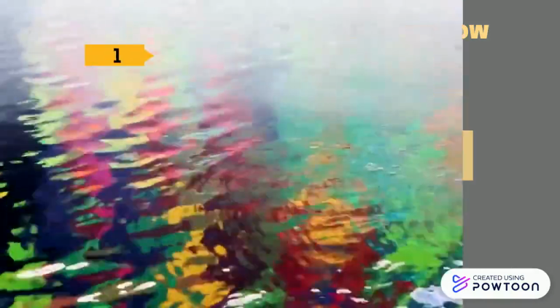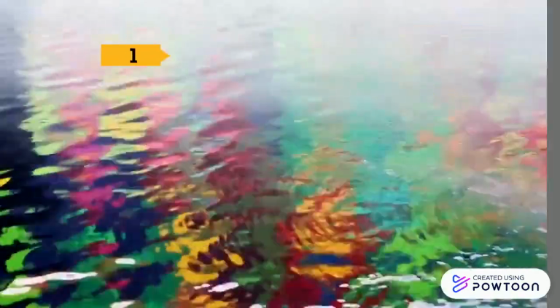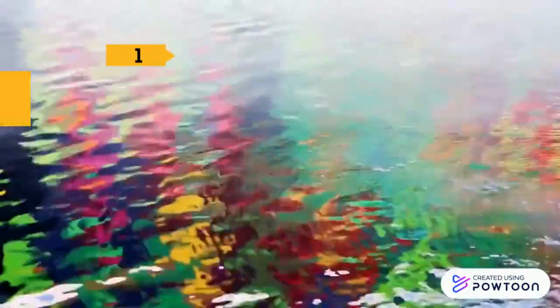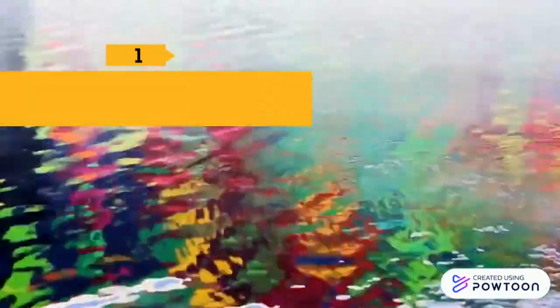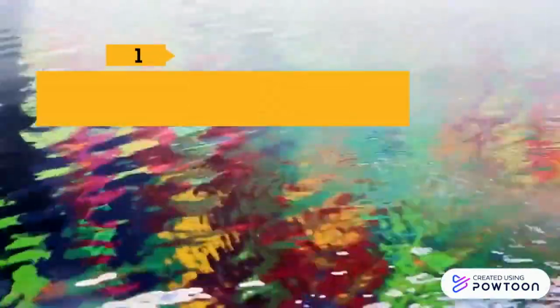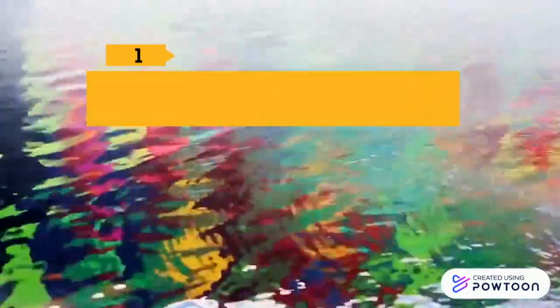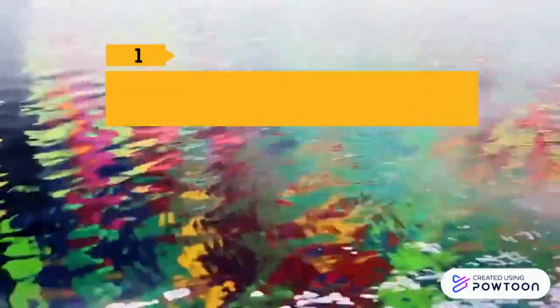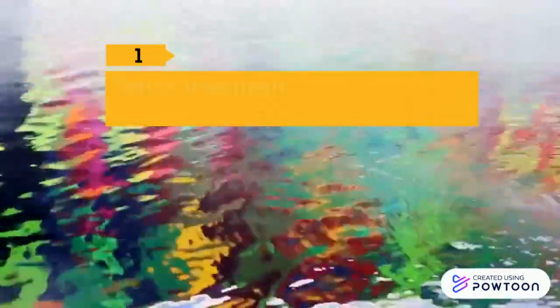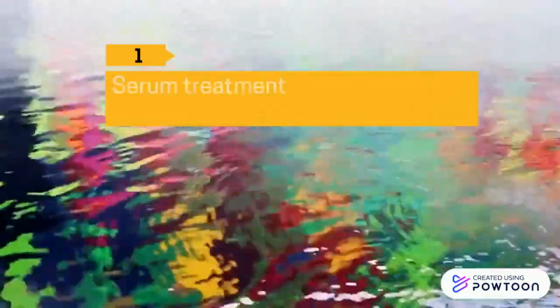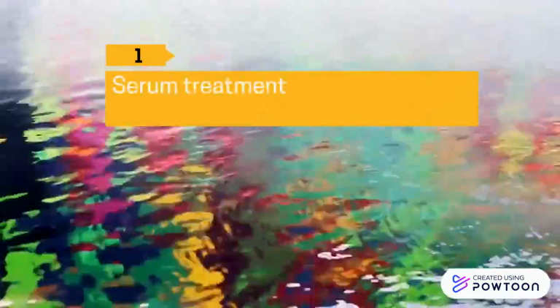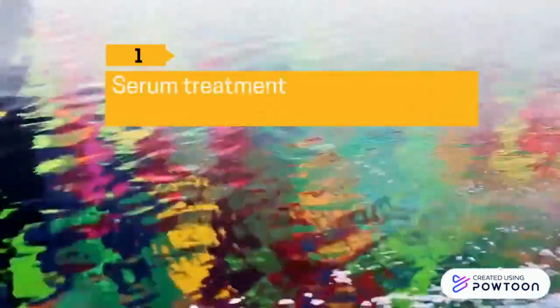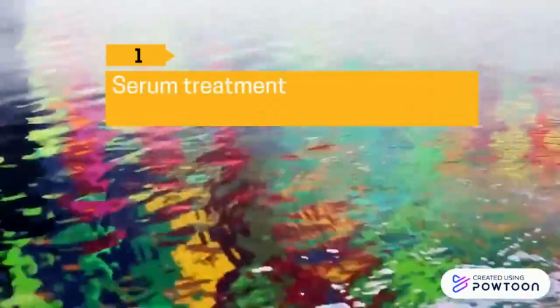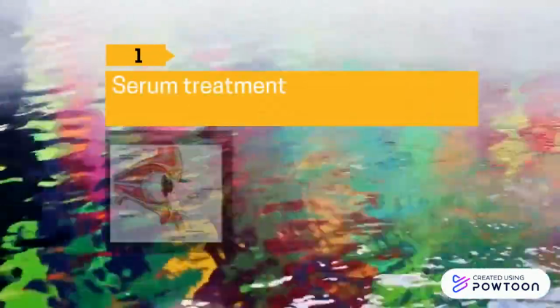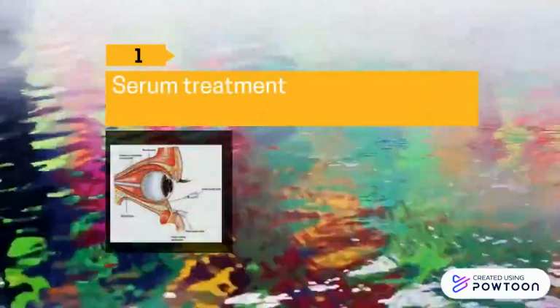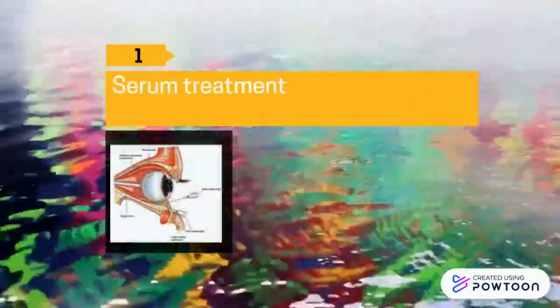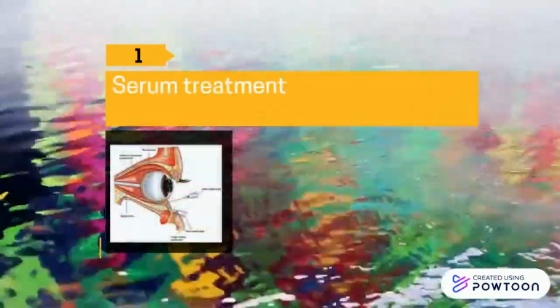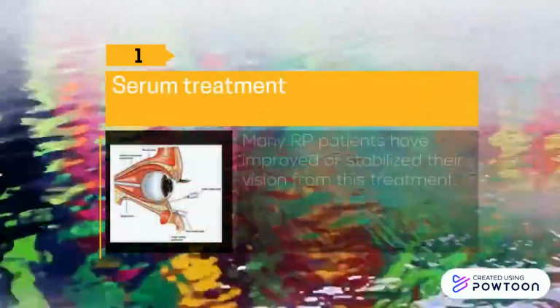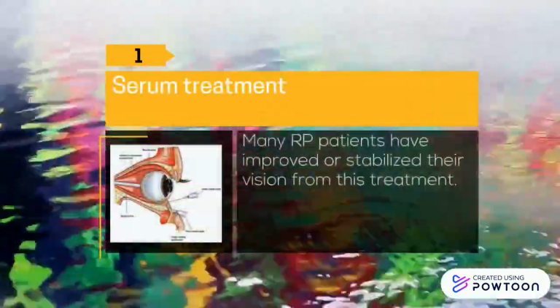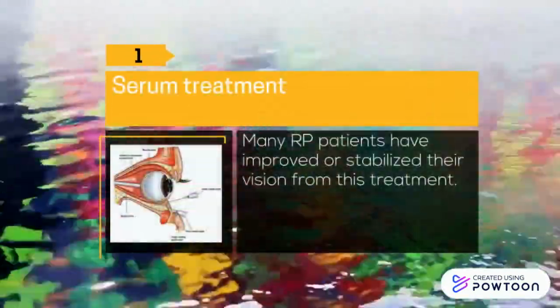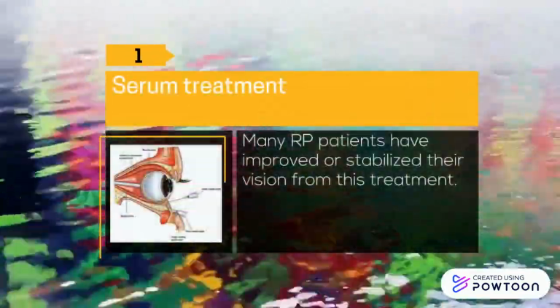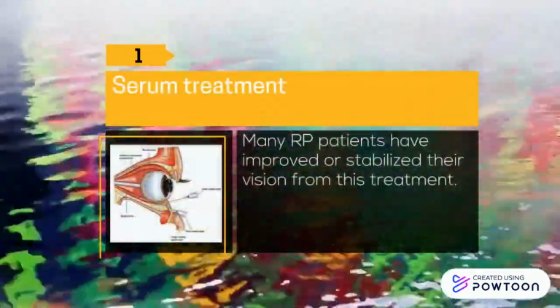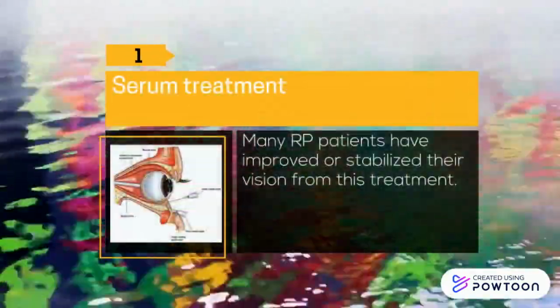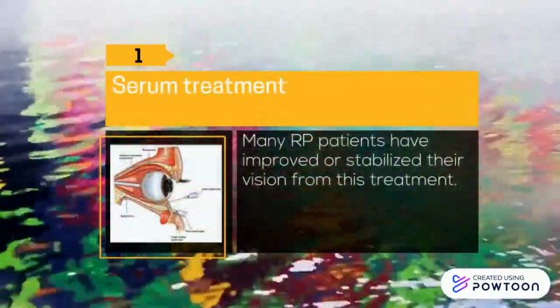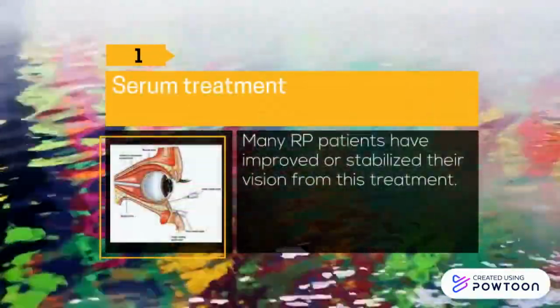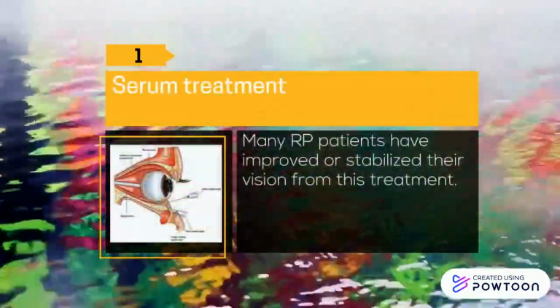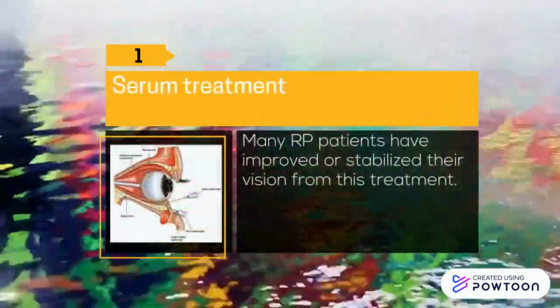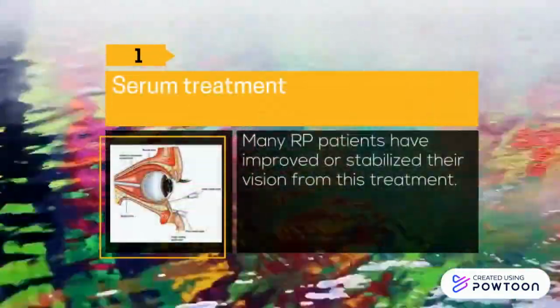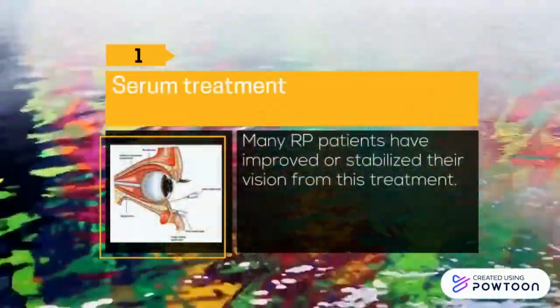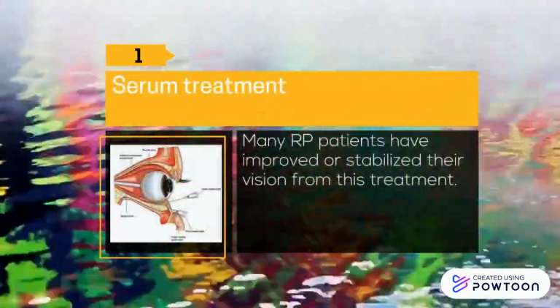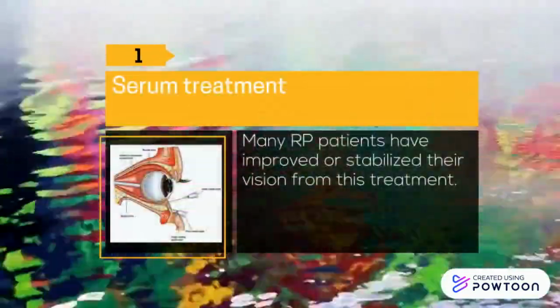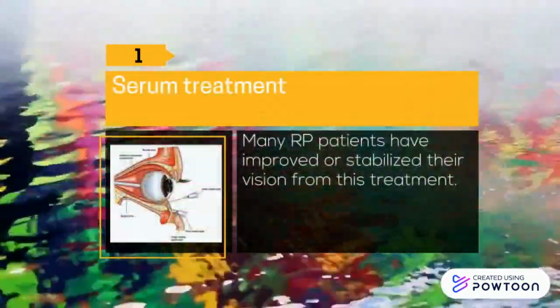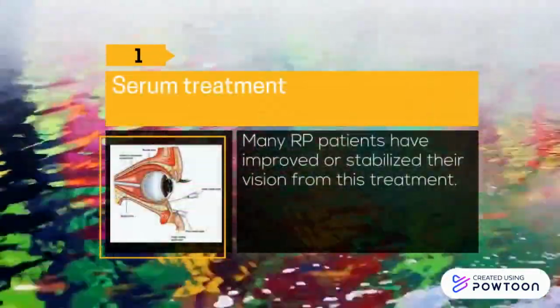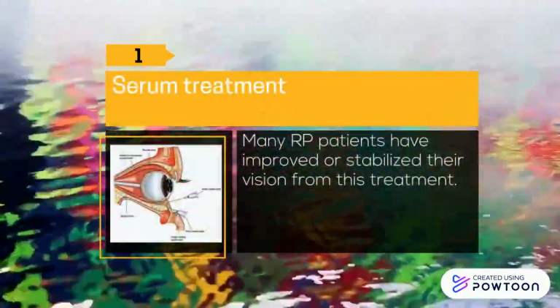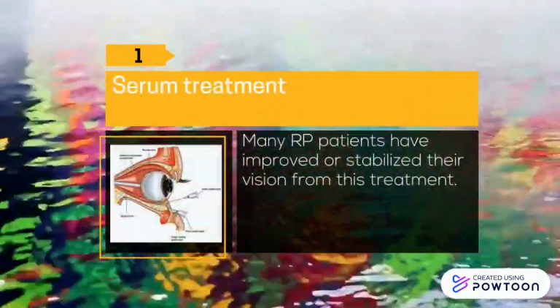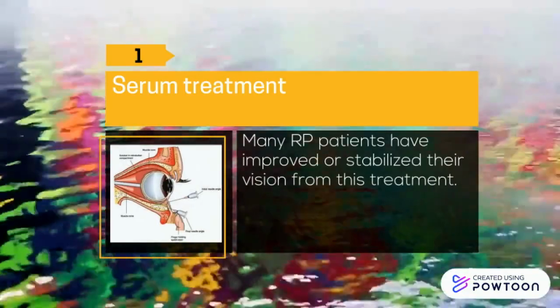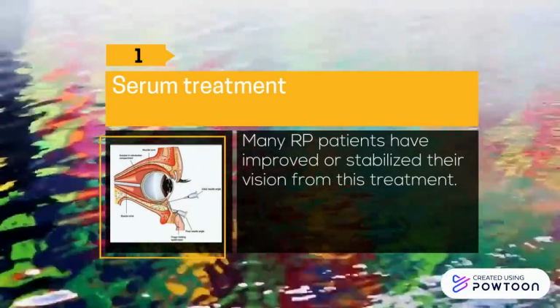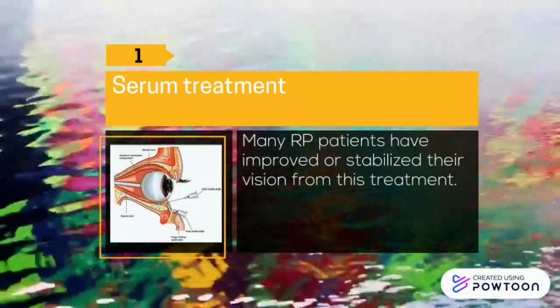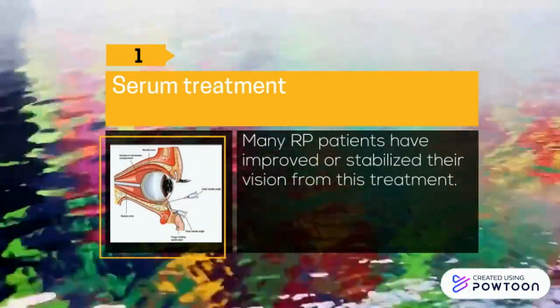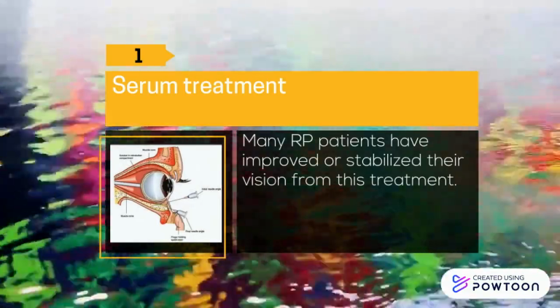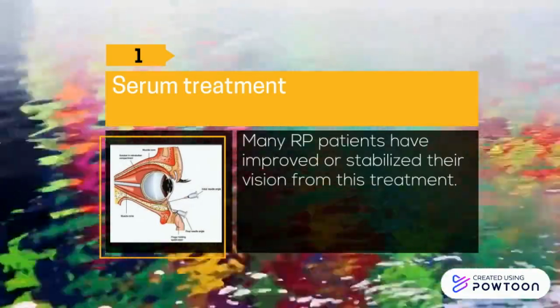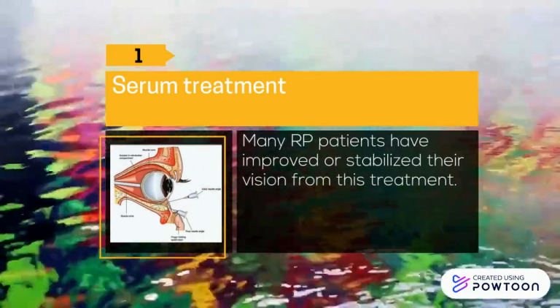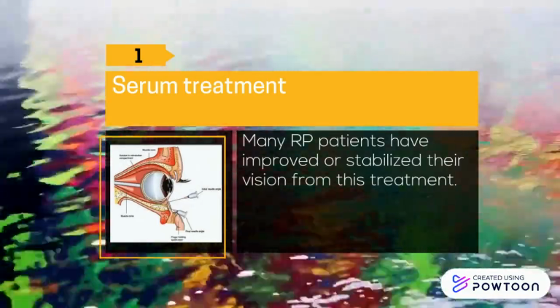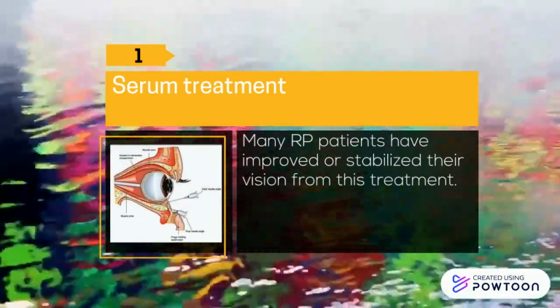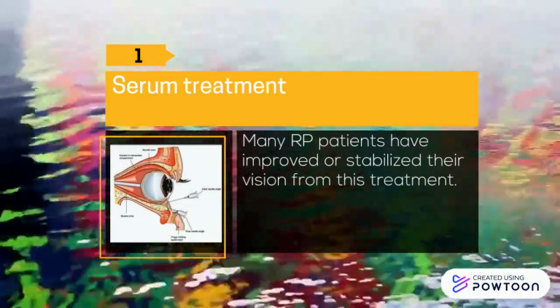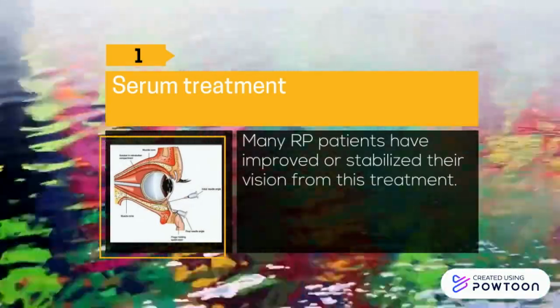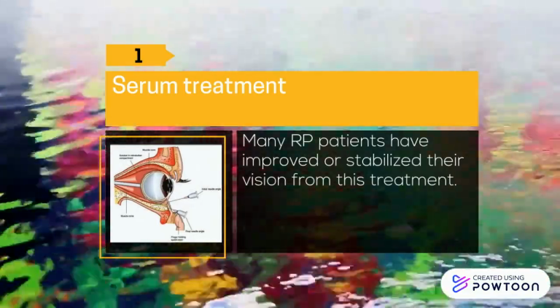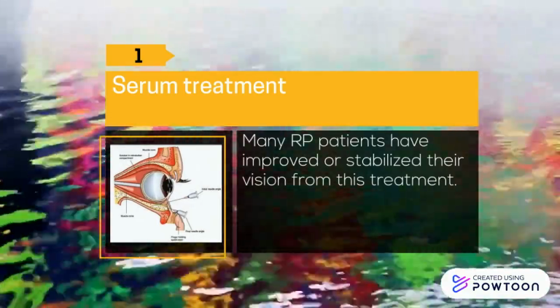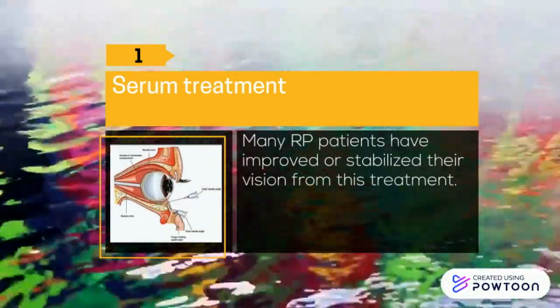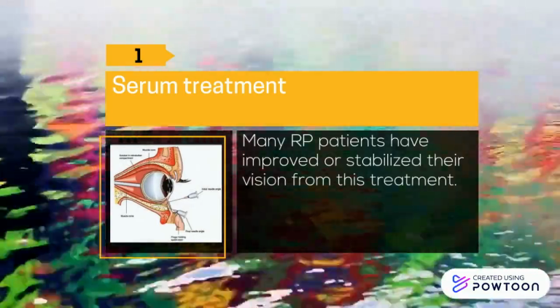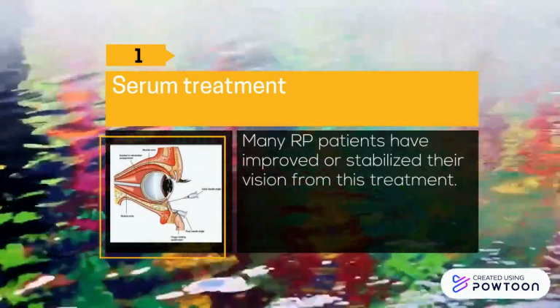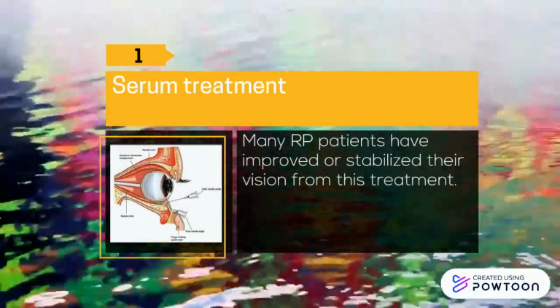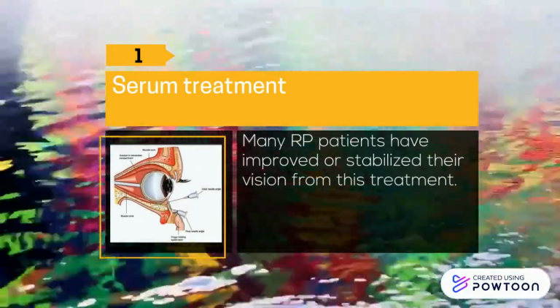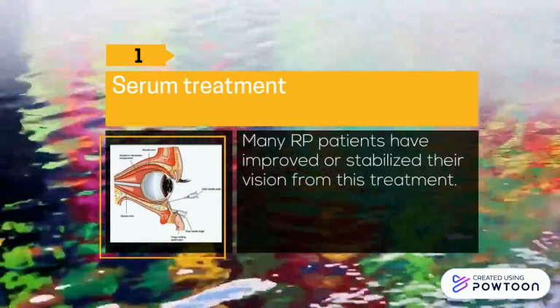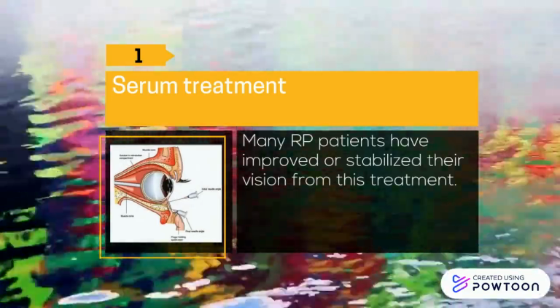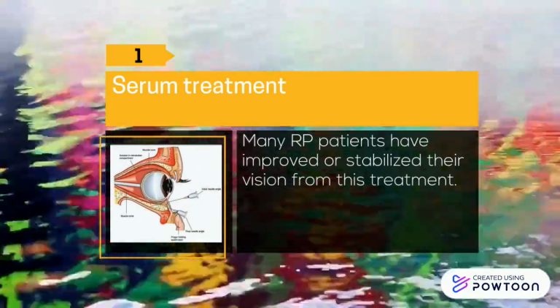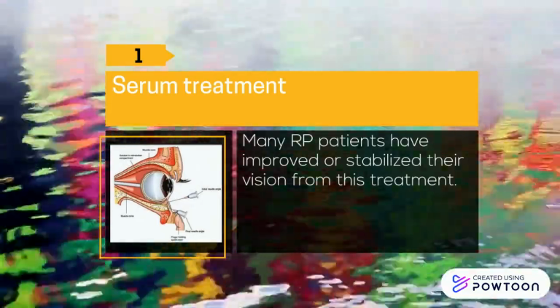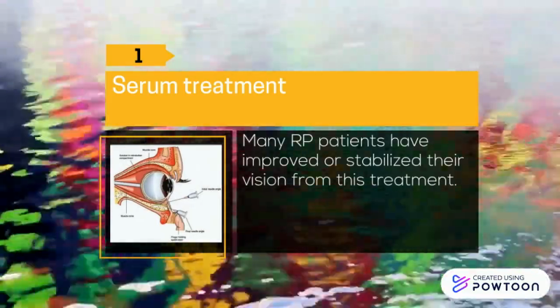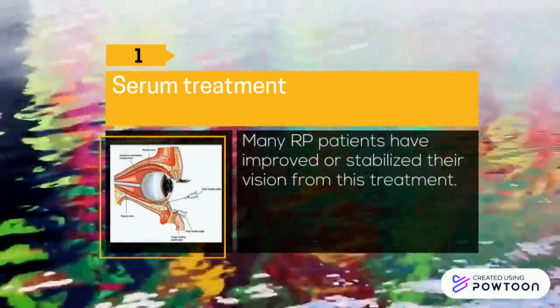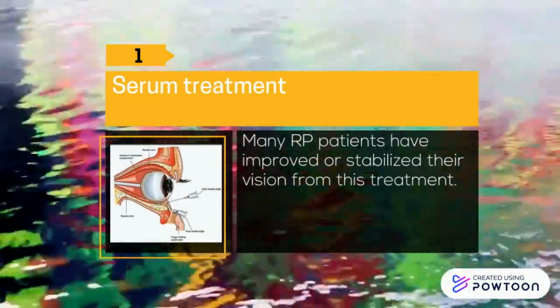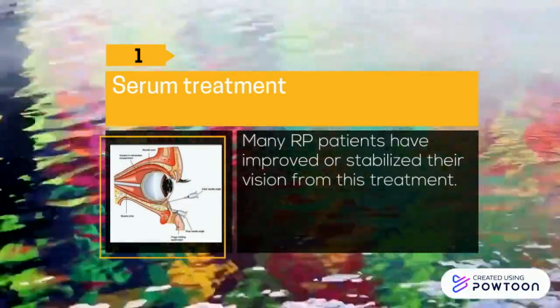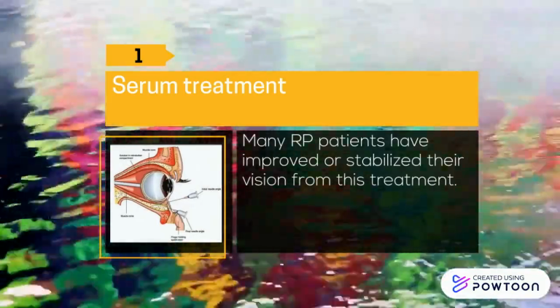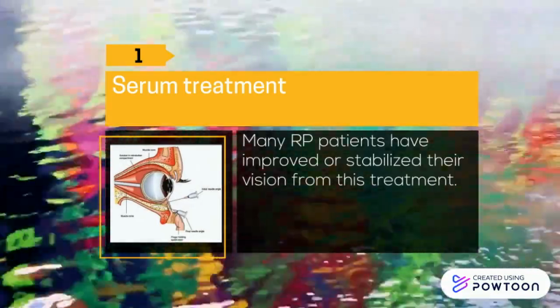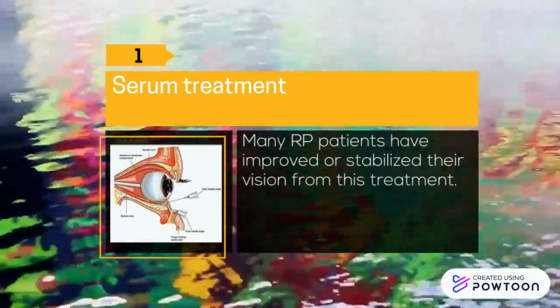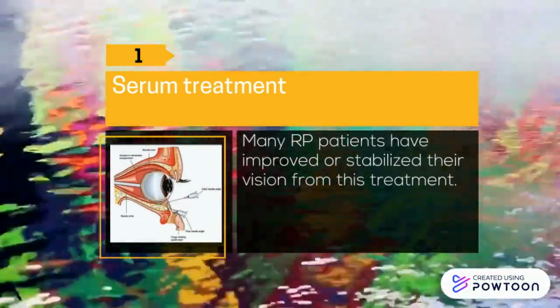One: Serum treatment. Many RP patients have improved or stabilized their vision from this treatment.